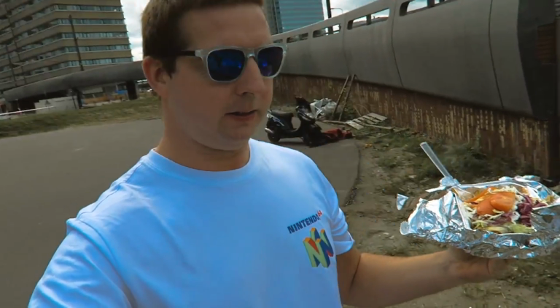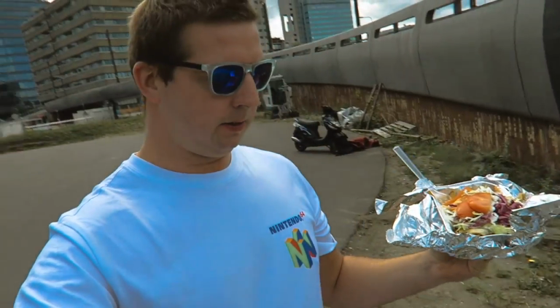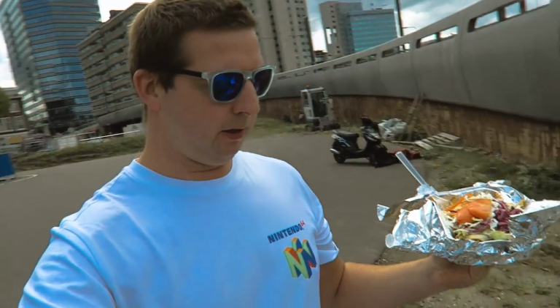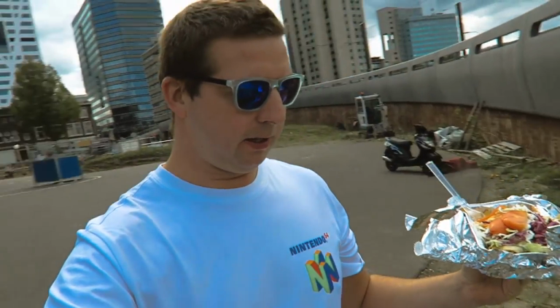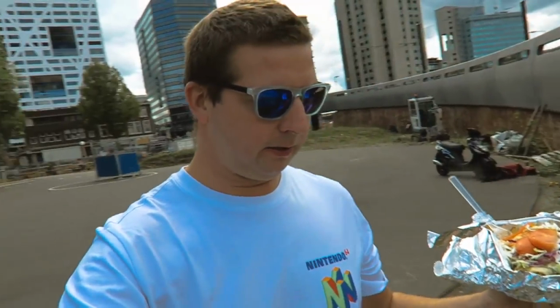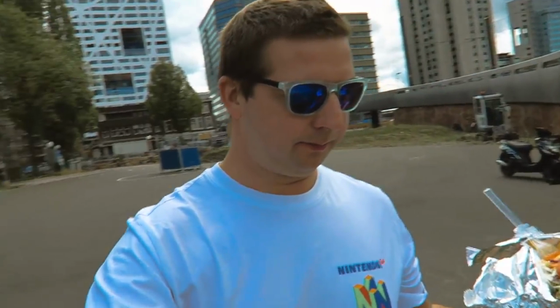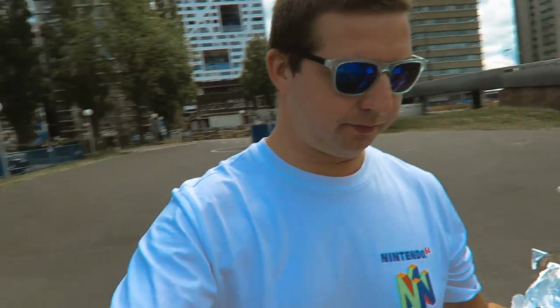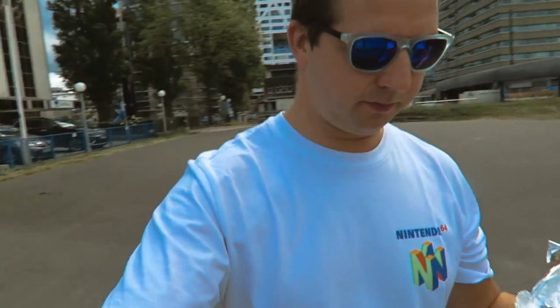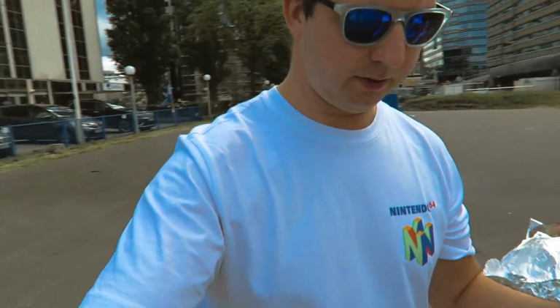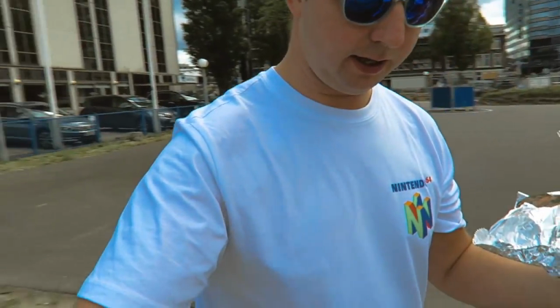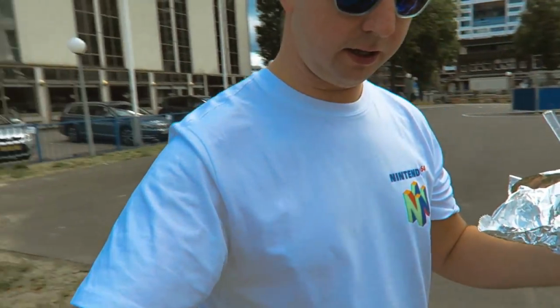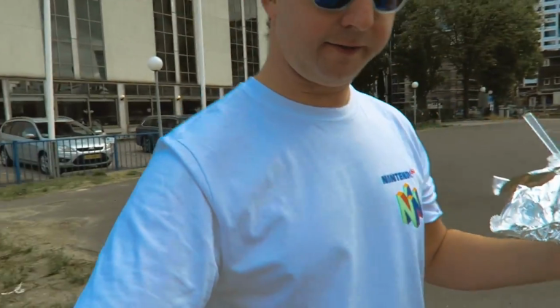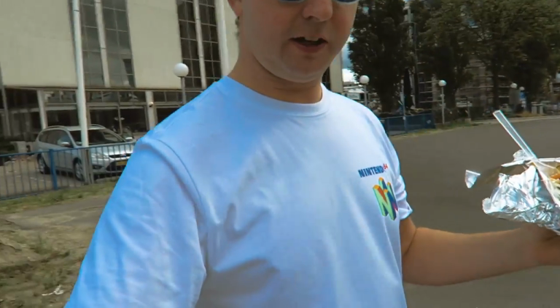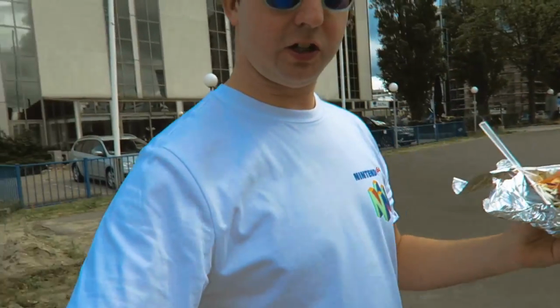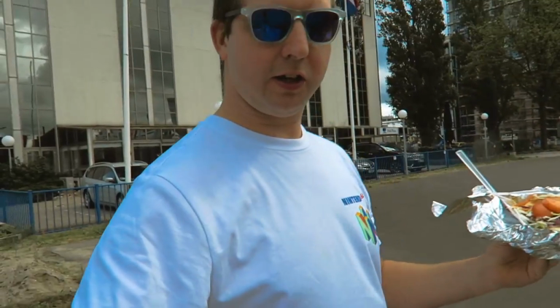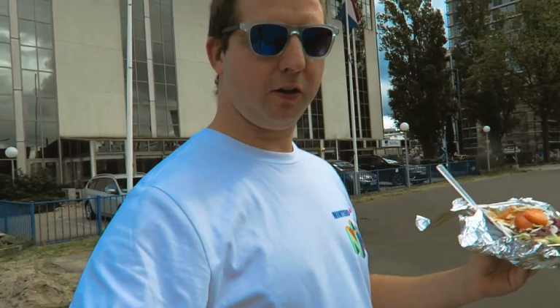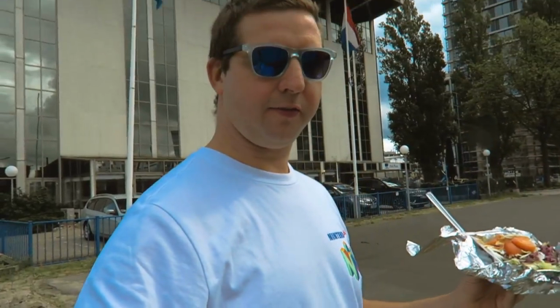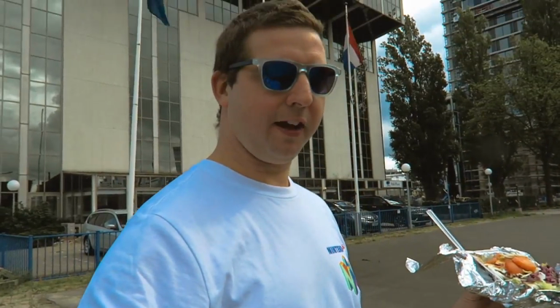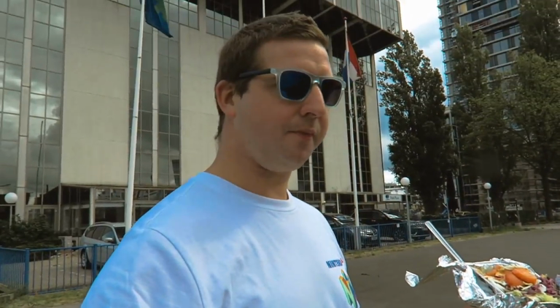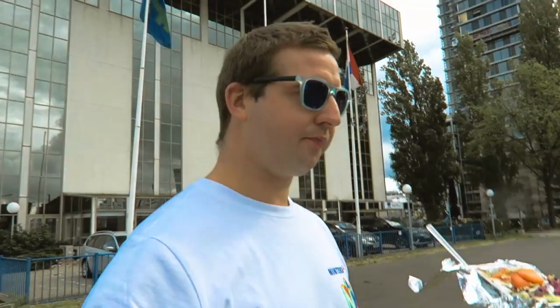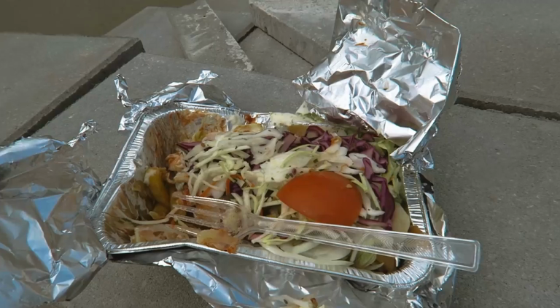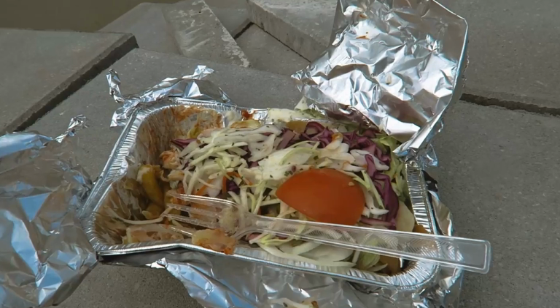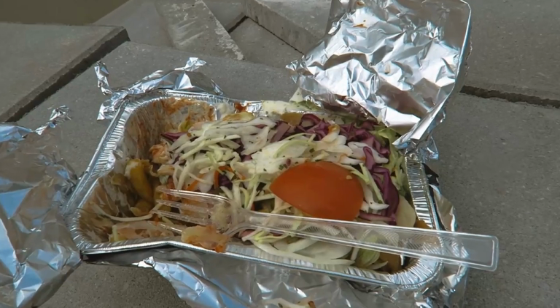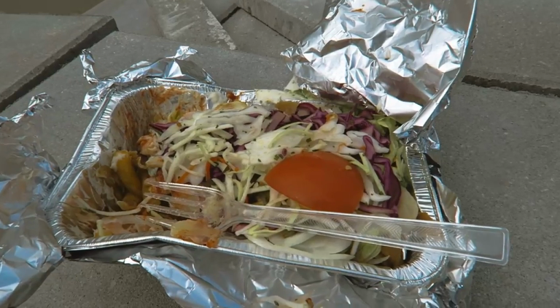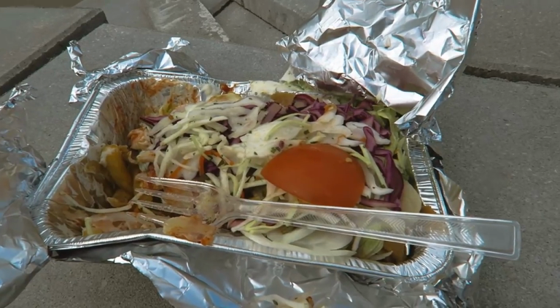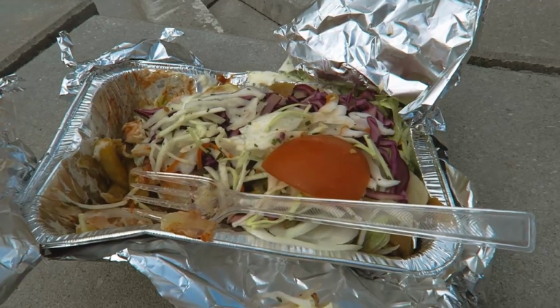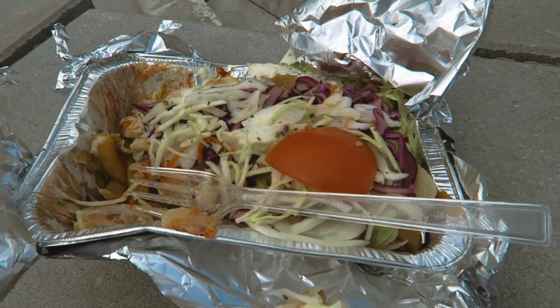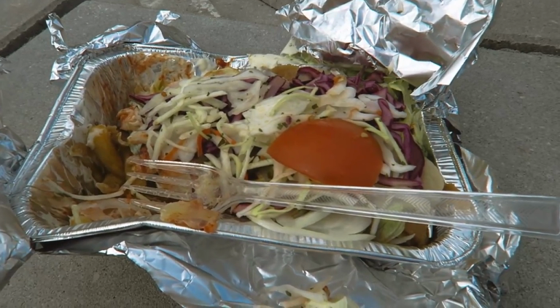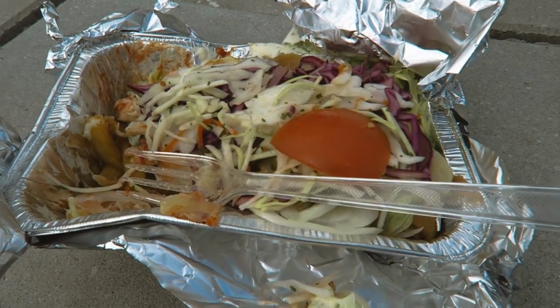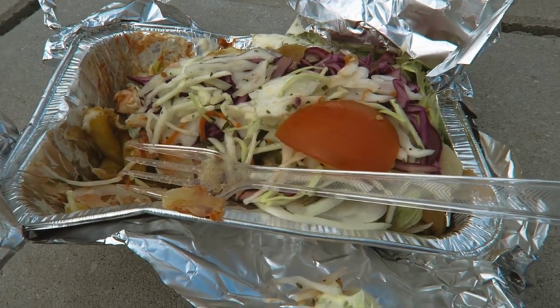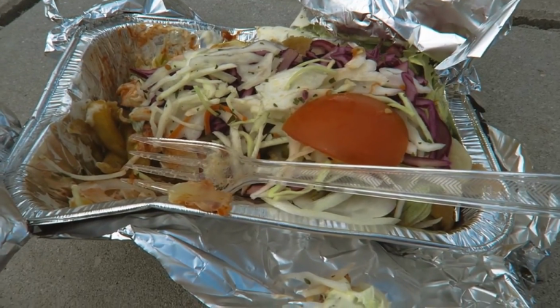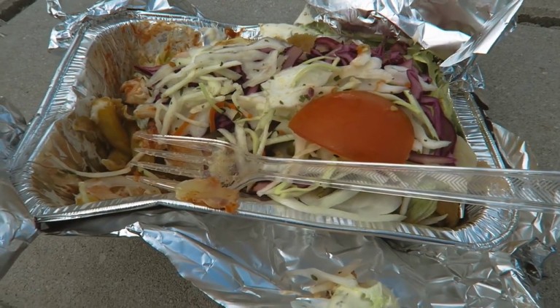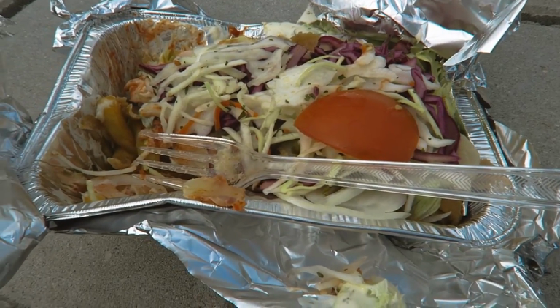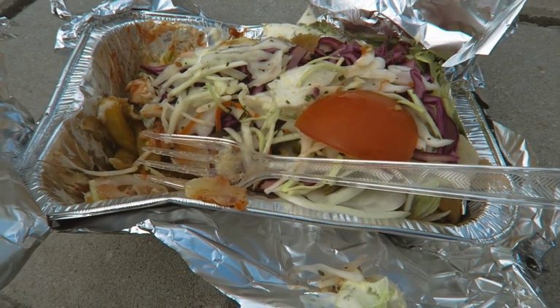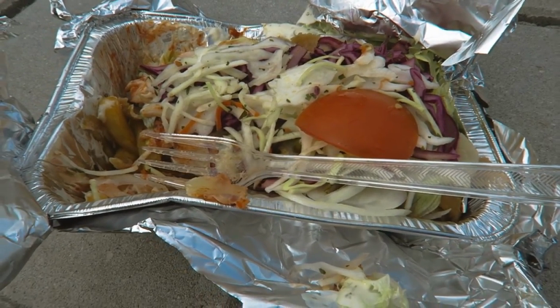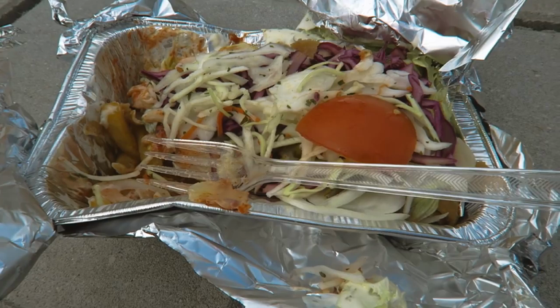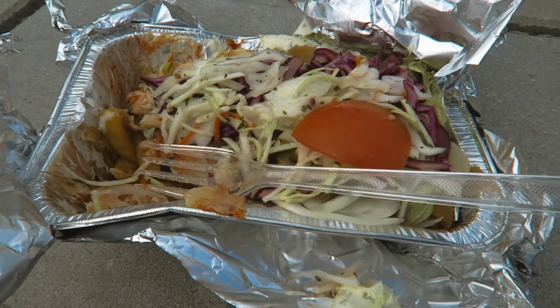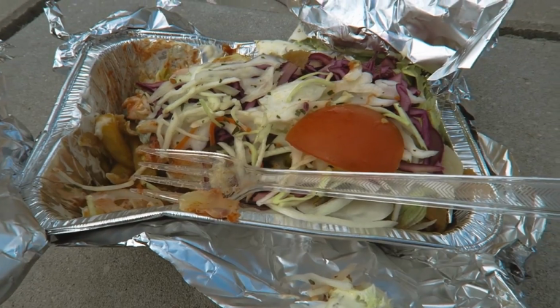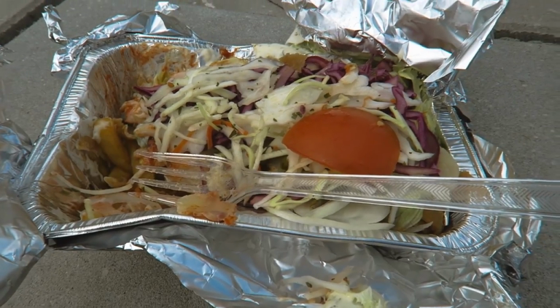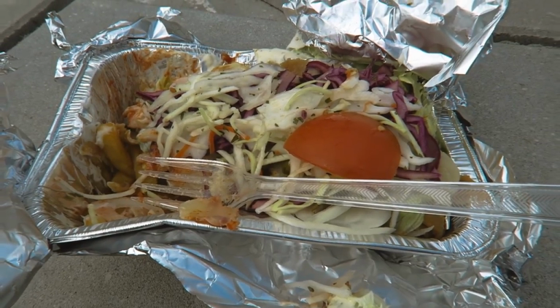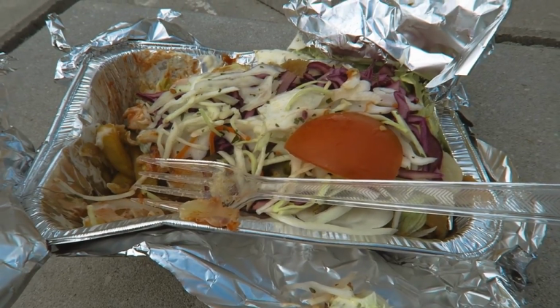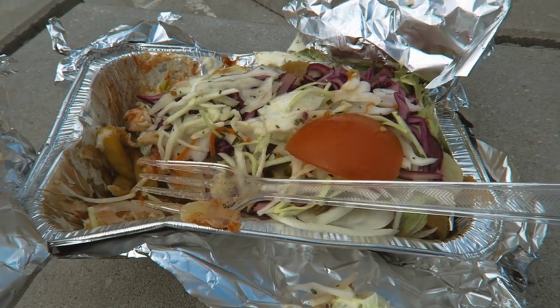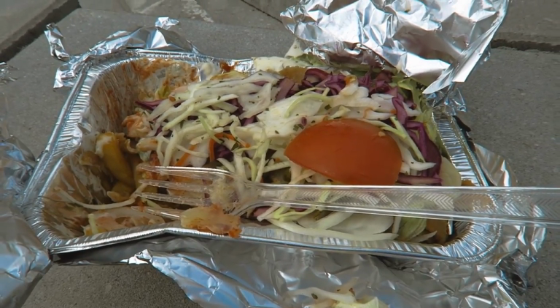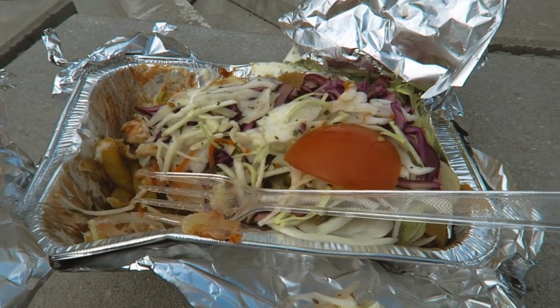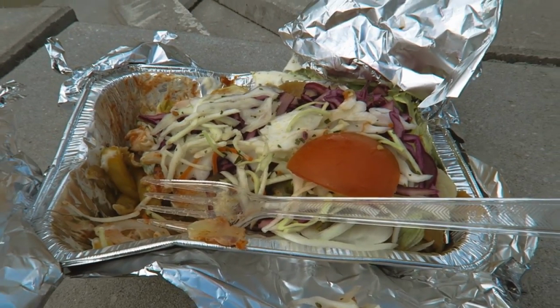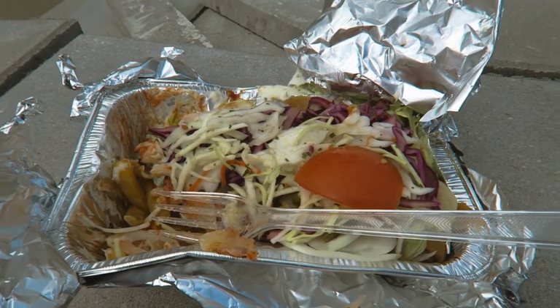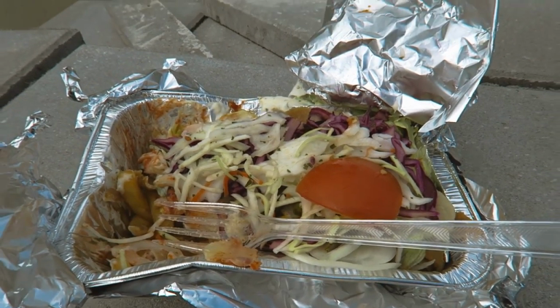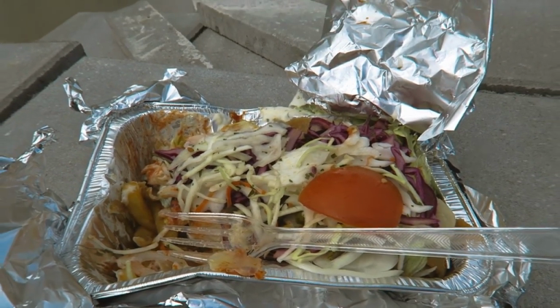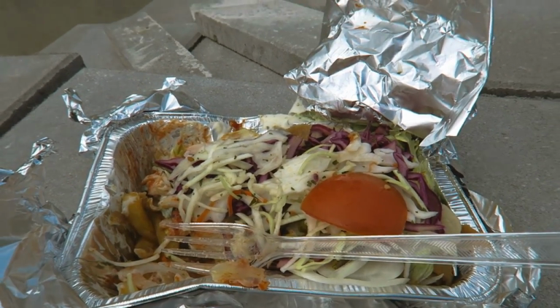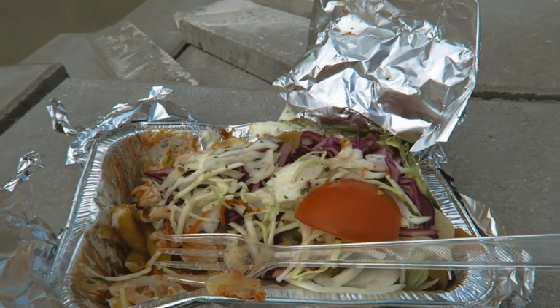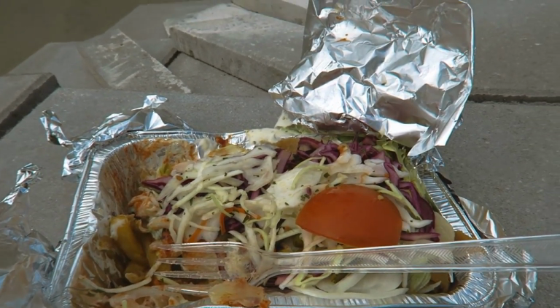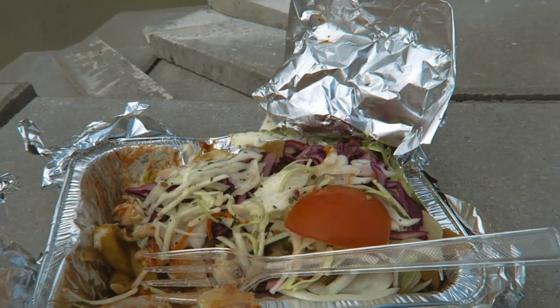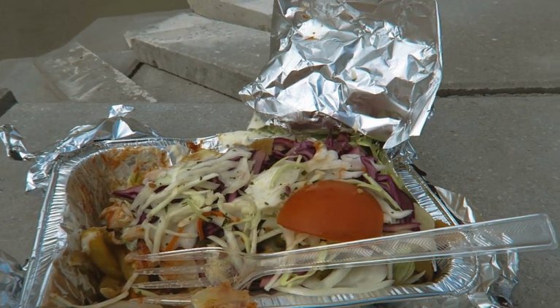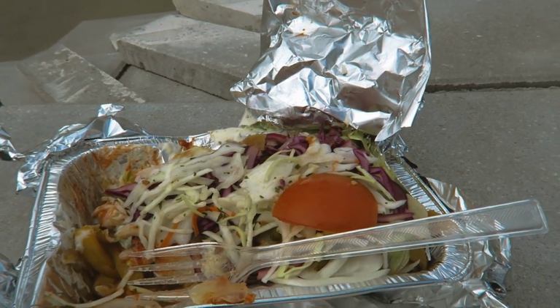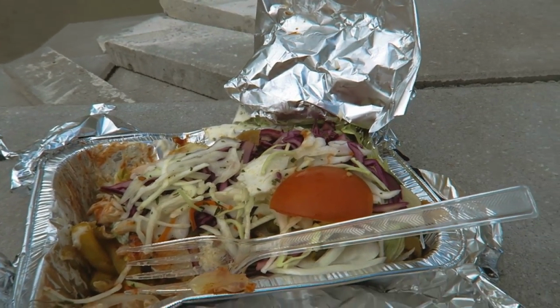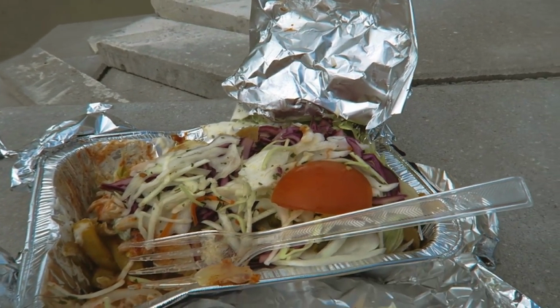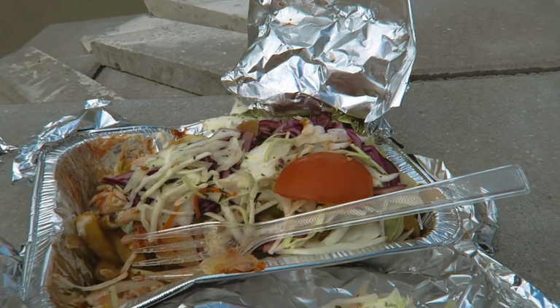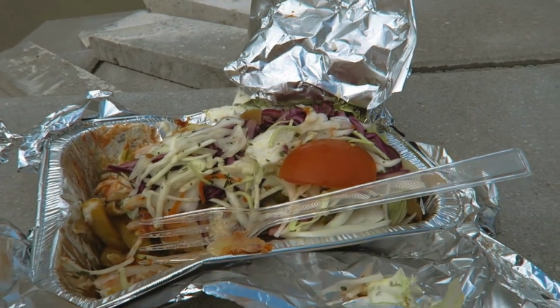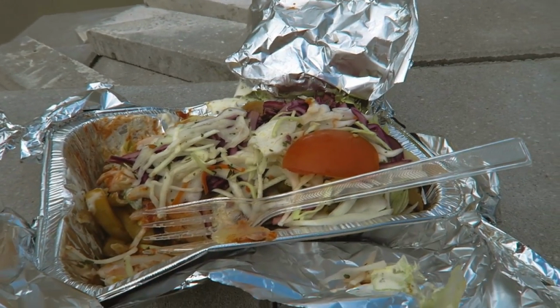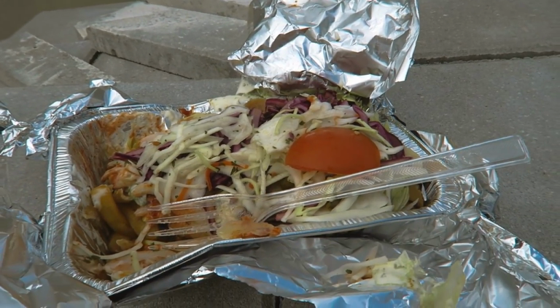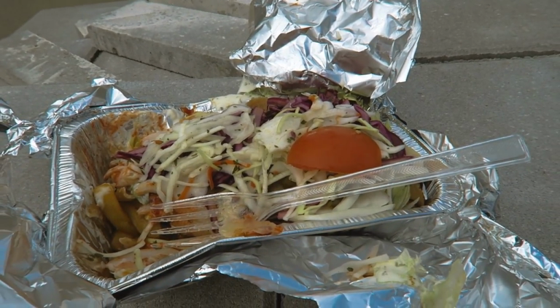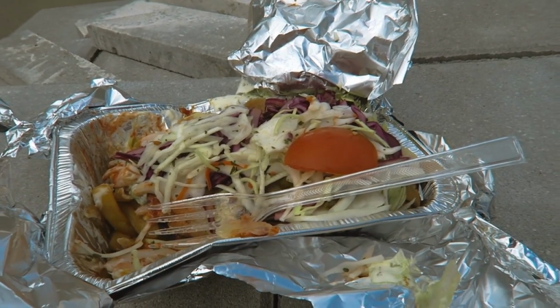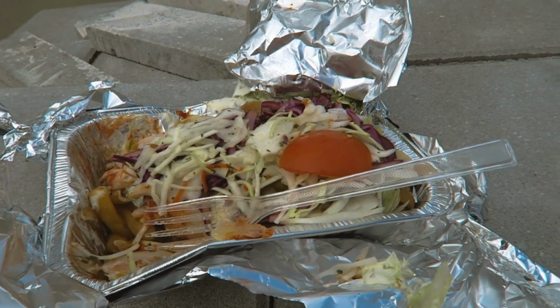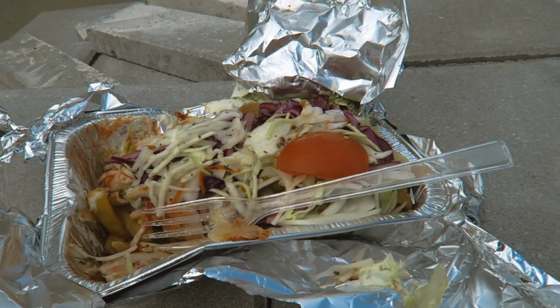I'm going to finish it off now. Just look at all that color — the fragrance, beautiful thing.